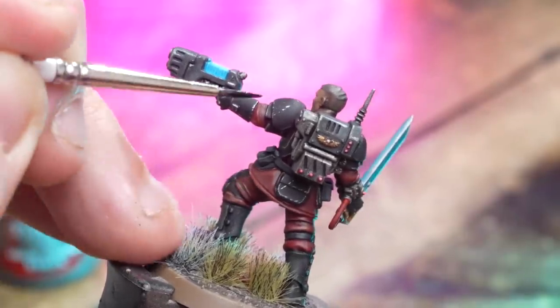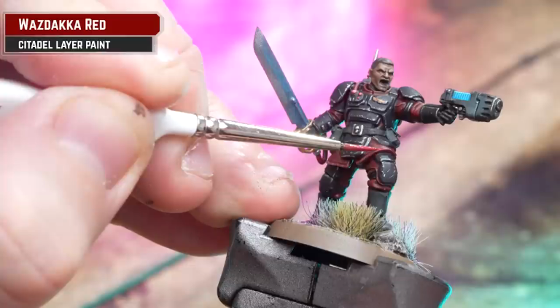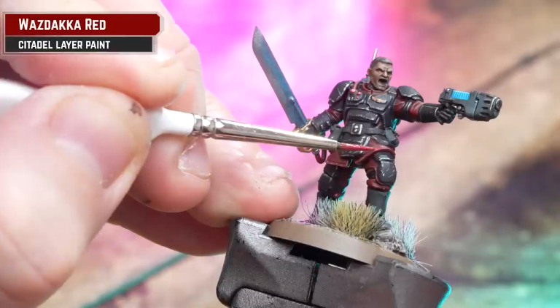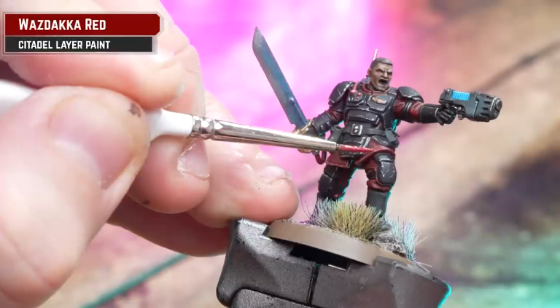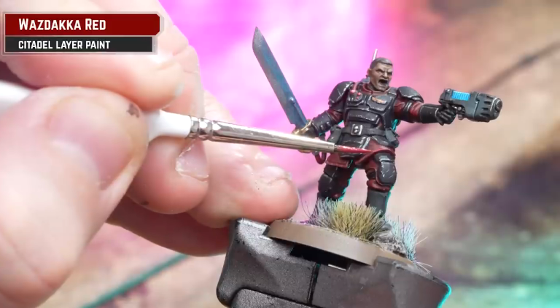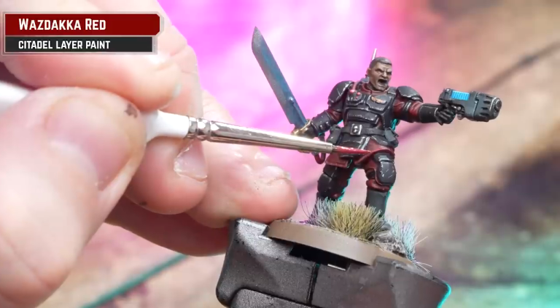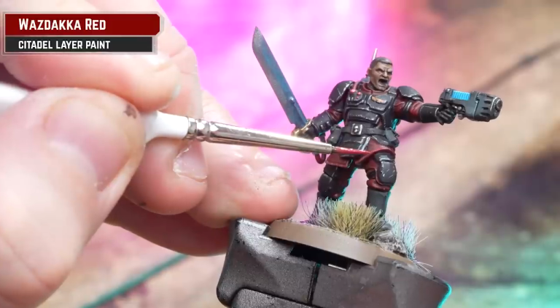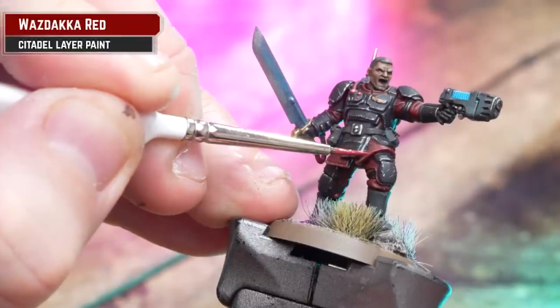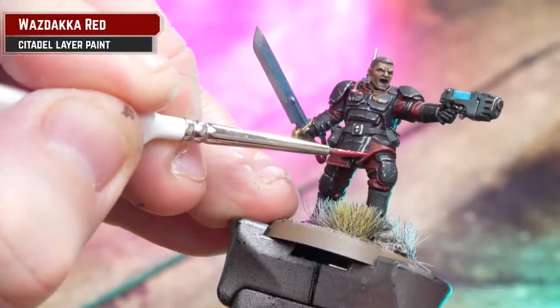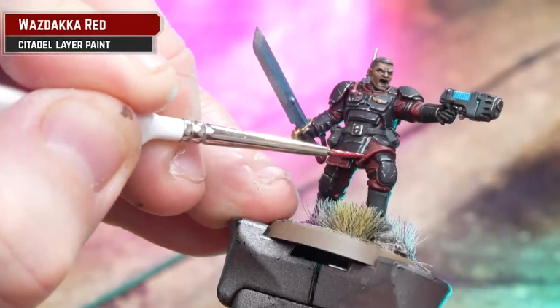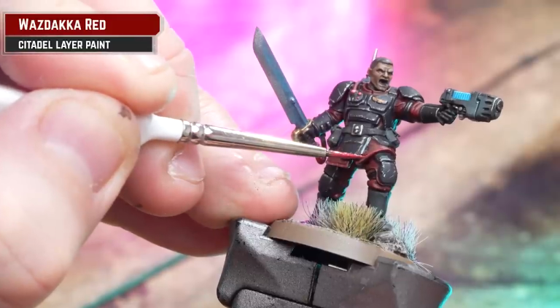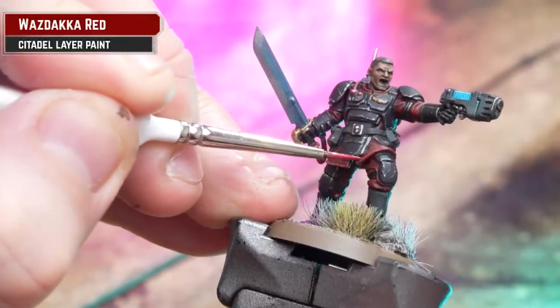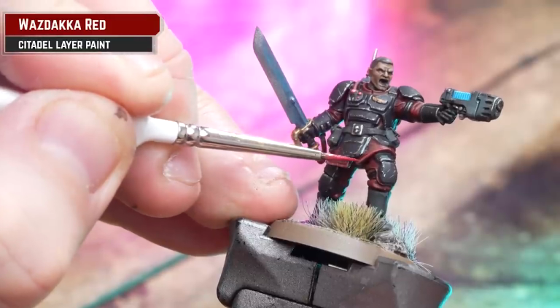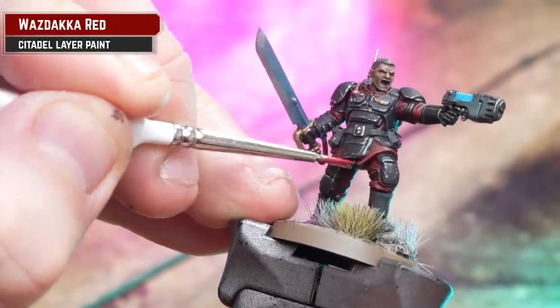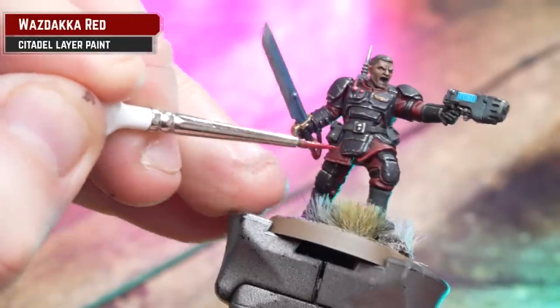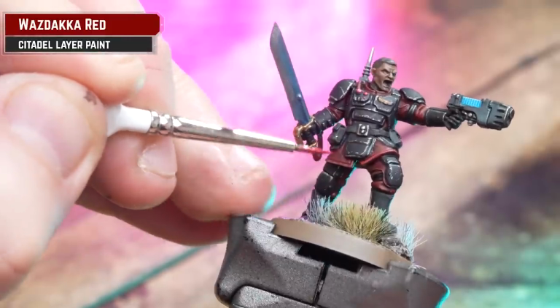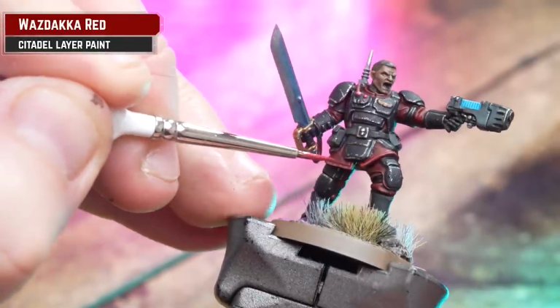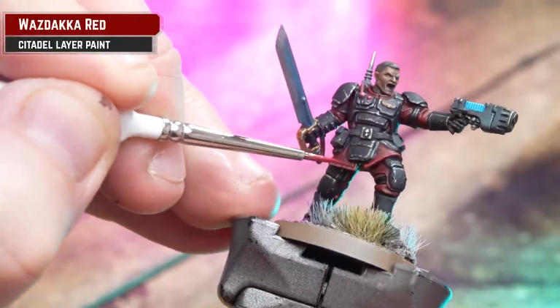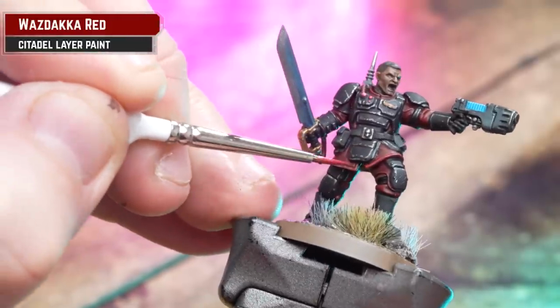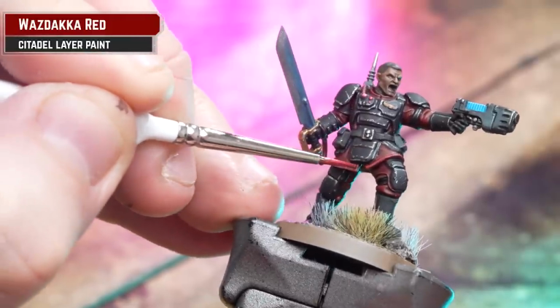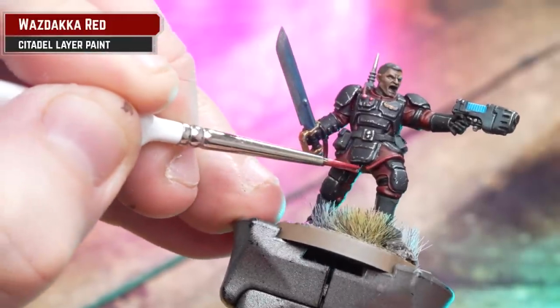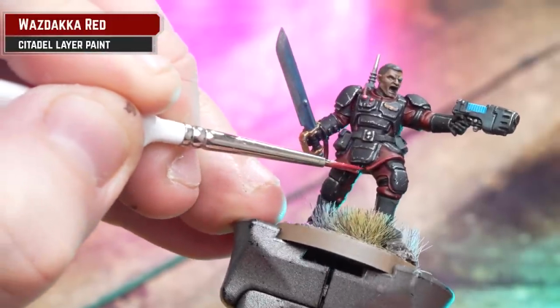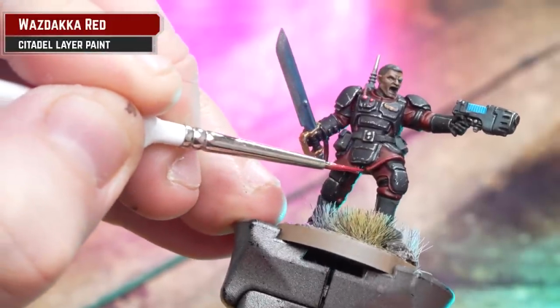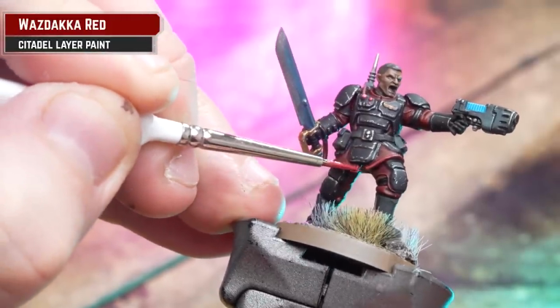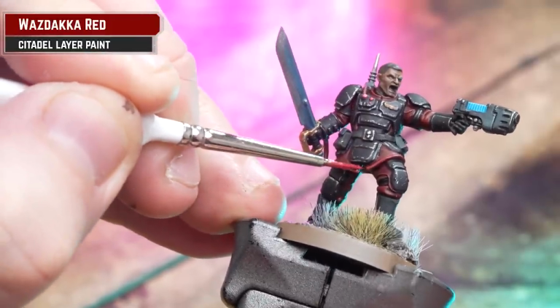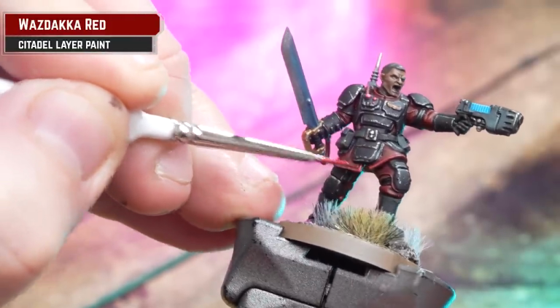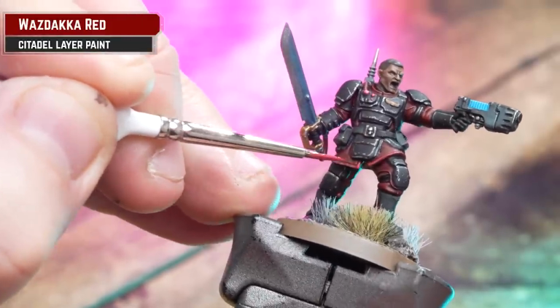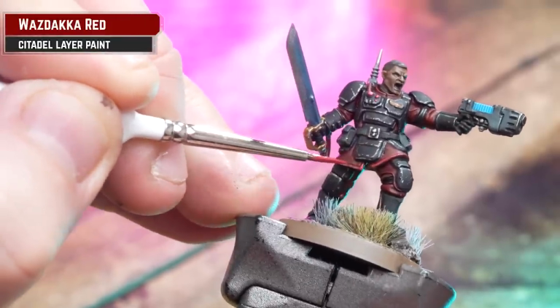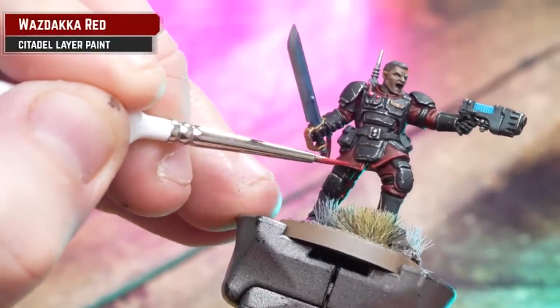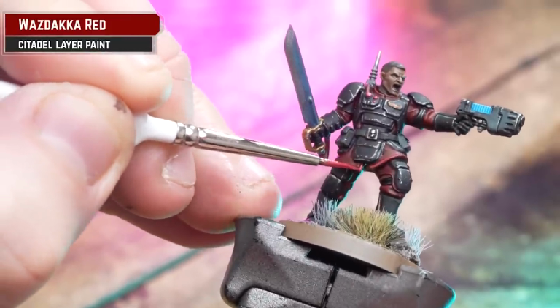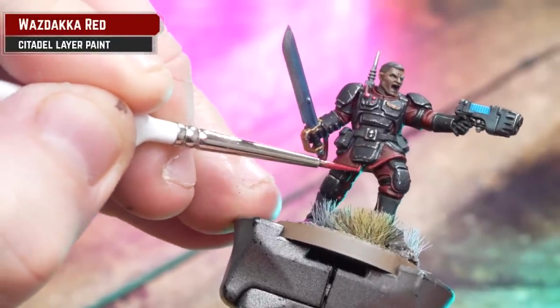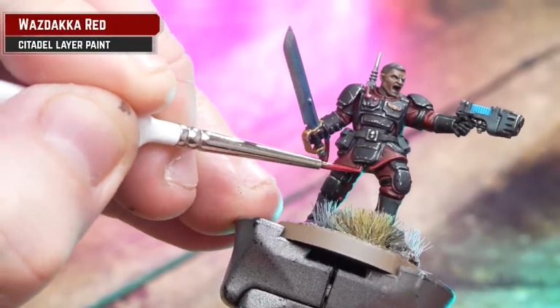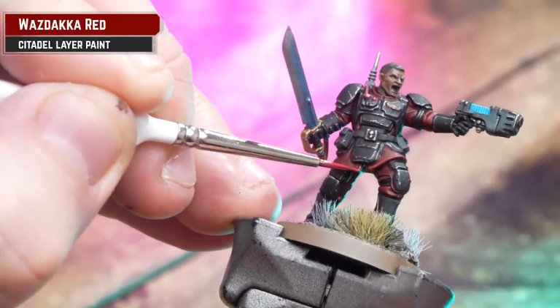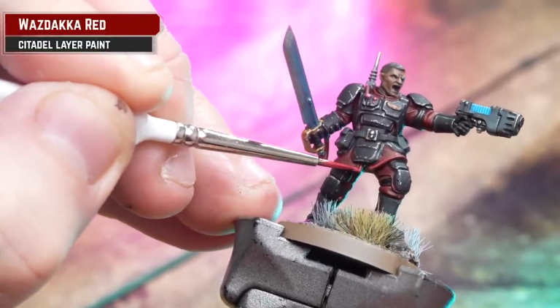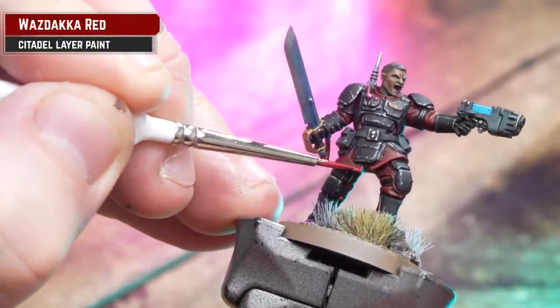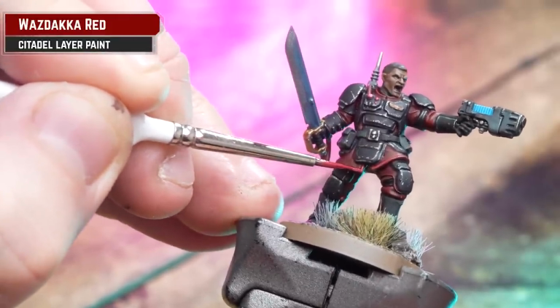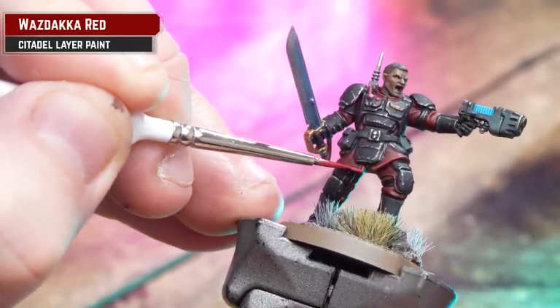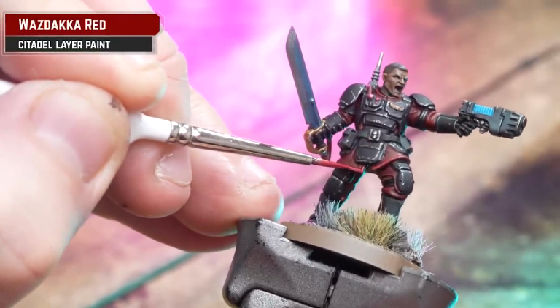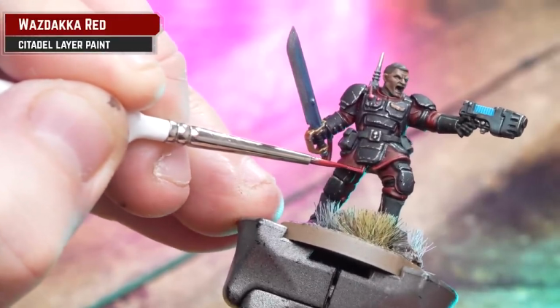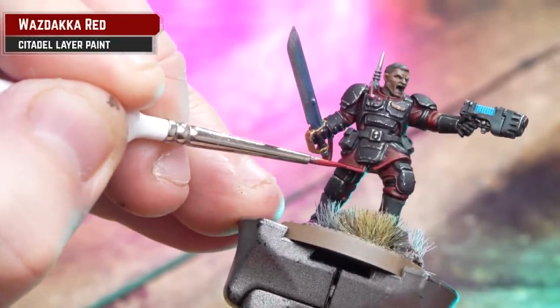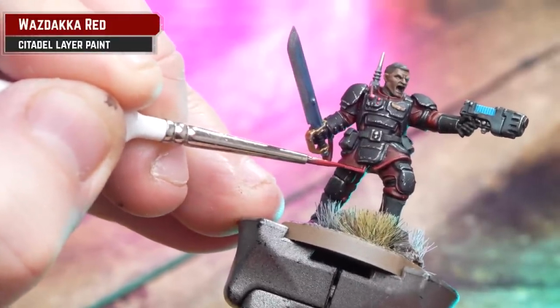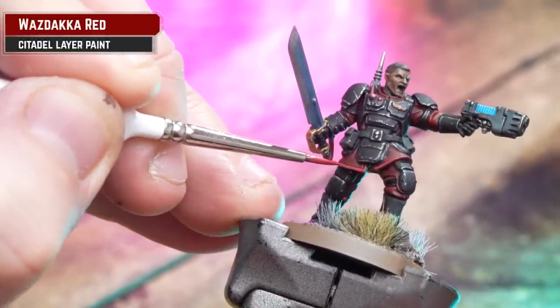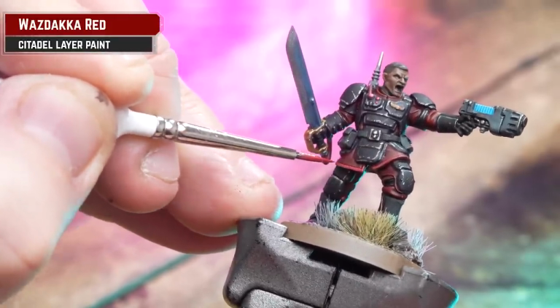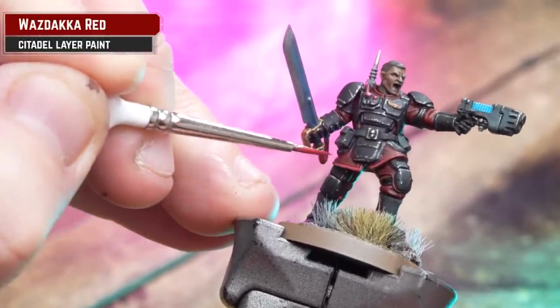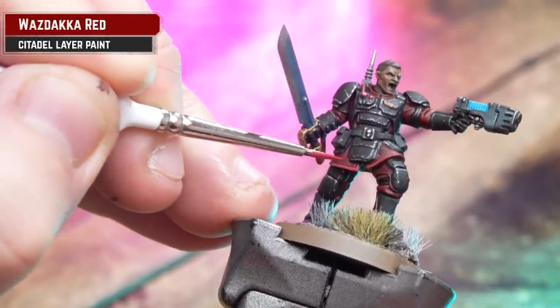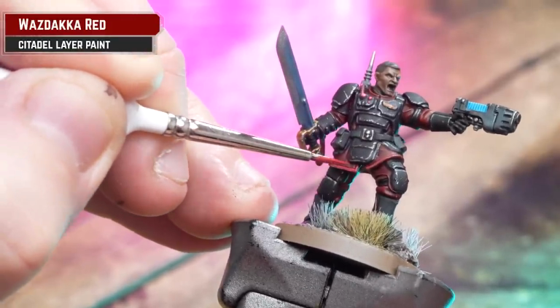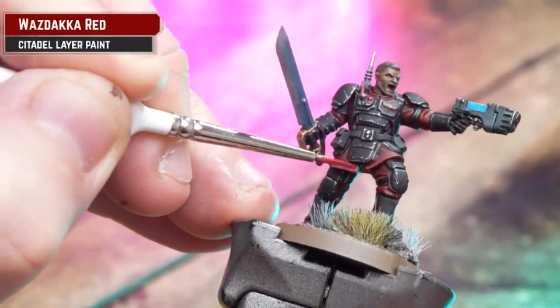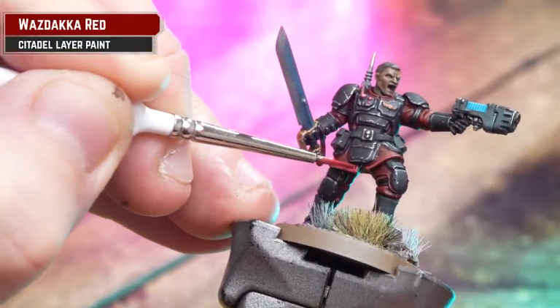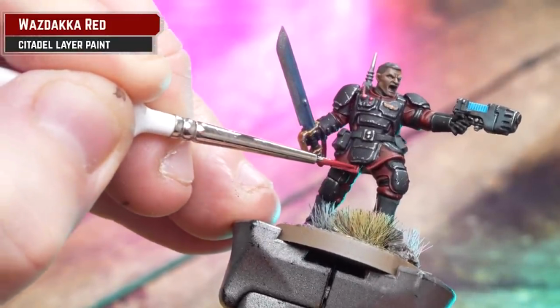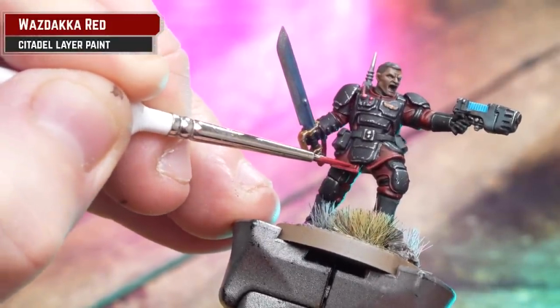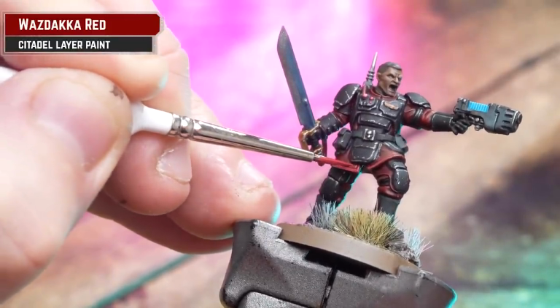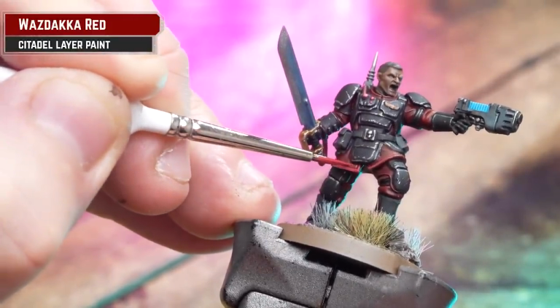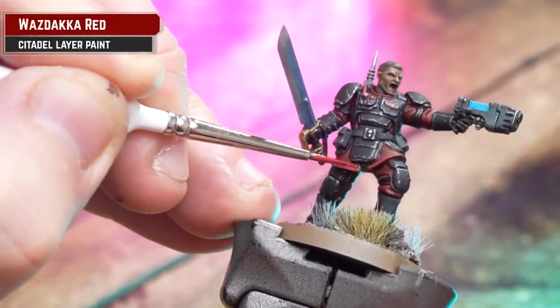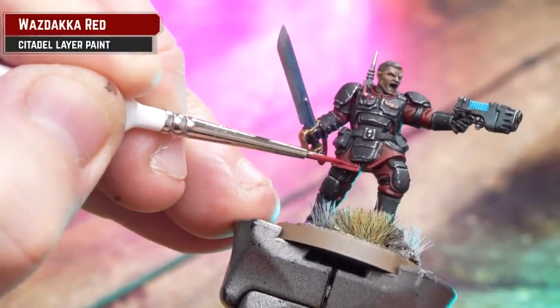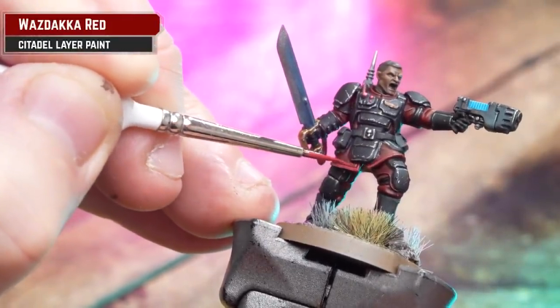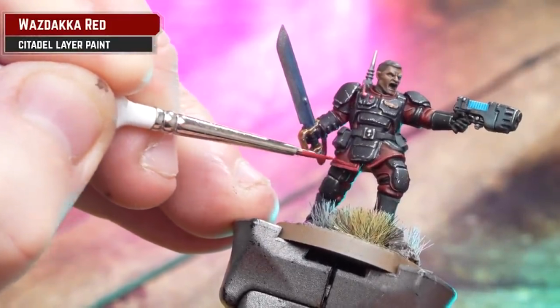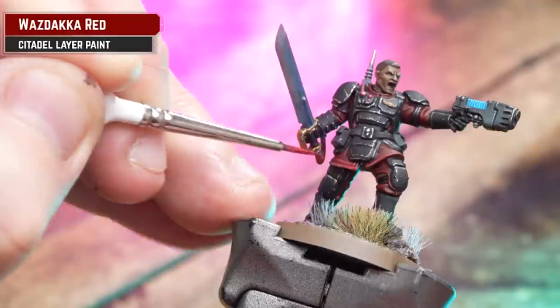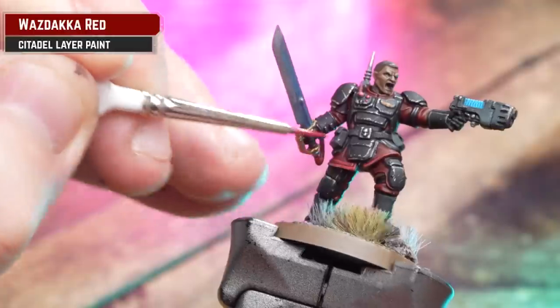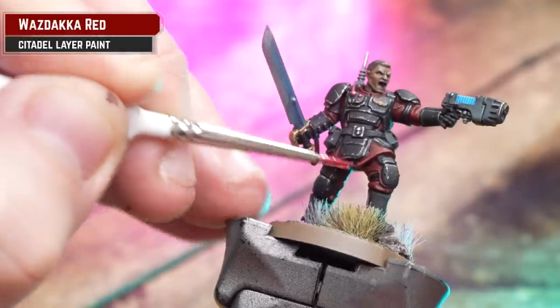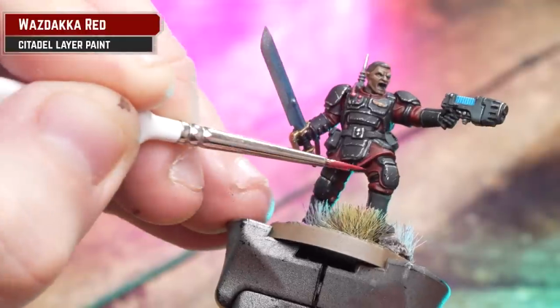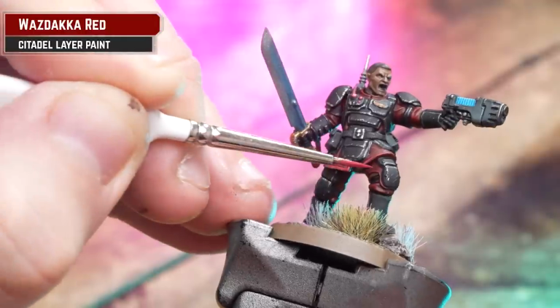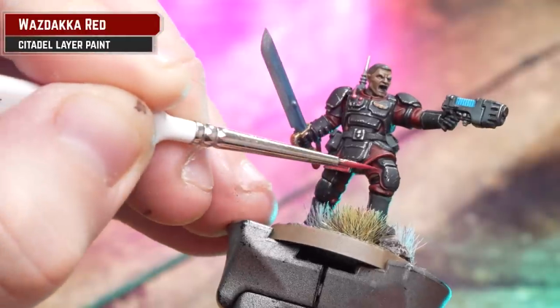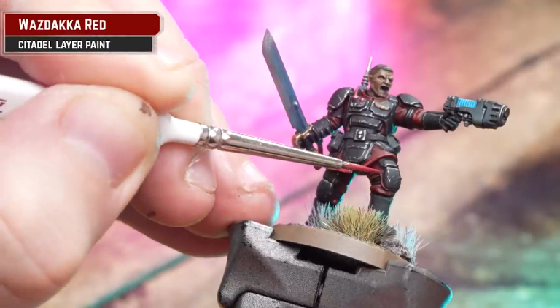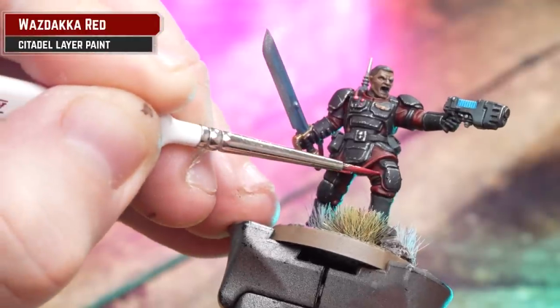To add some punch to our red cloth and highlight any raised areas, we're using Waaagh! Red. If you're making a mistake, you can always tidy it back up with some of those previous colors.